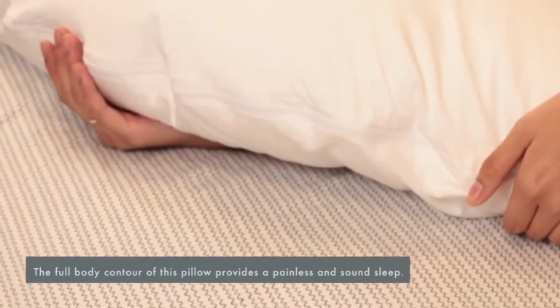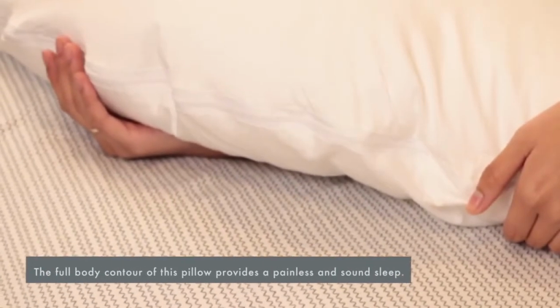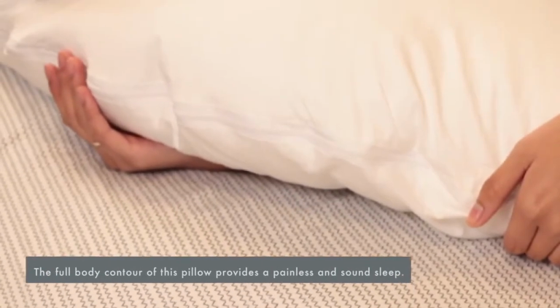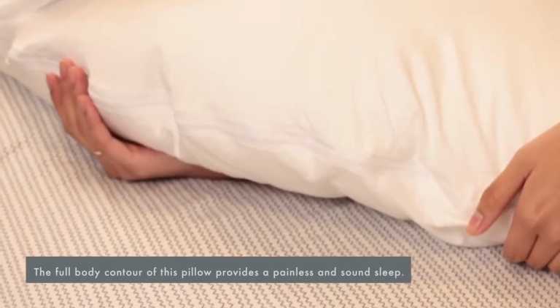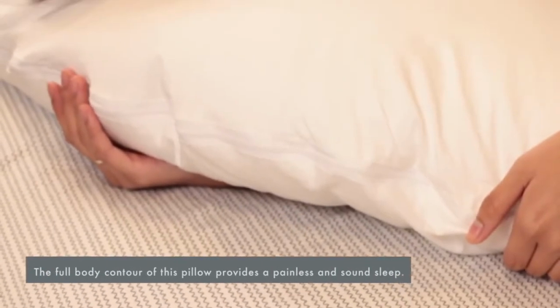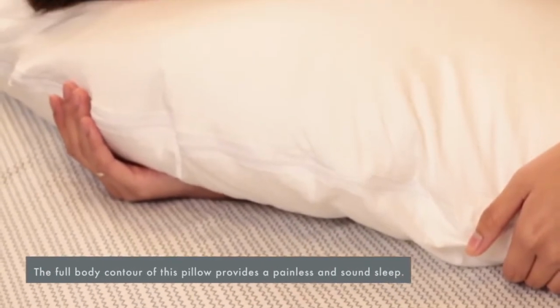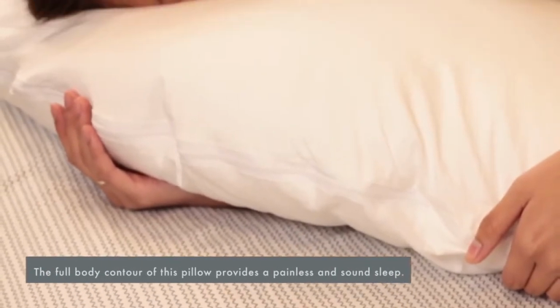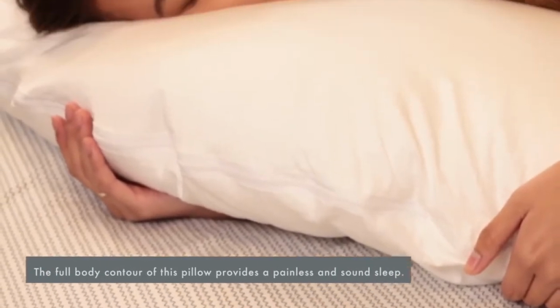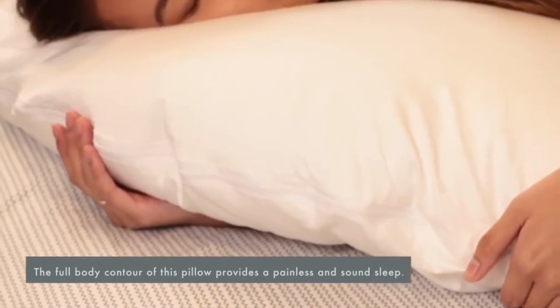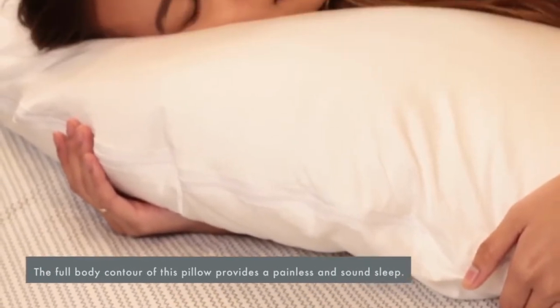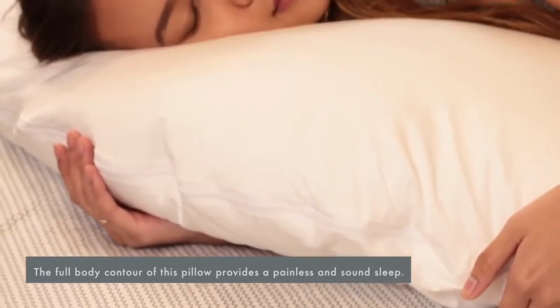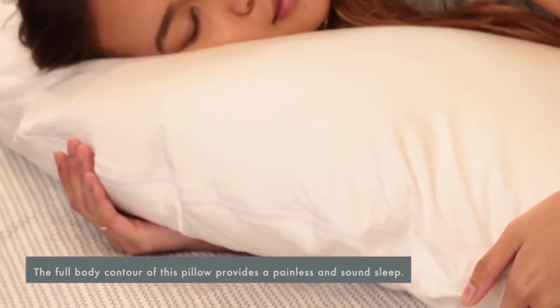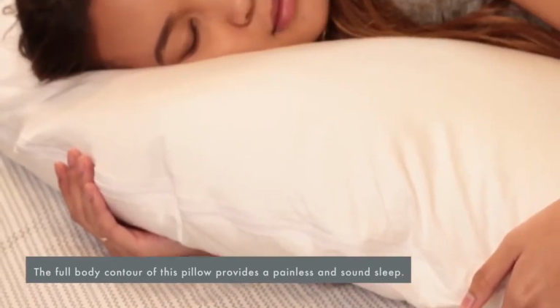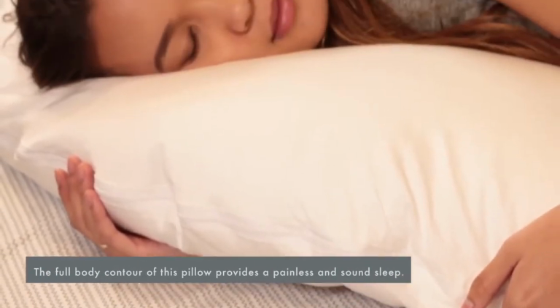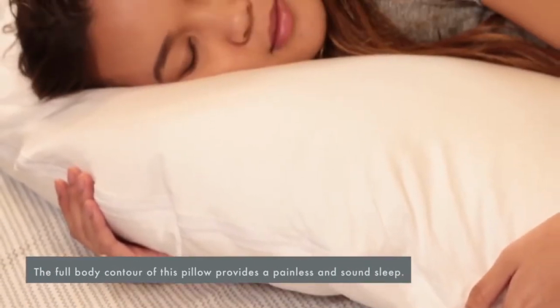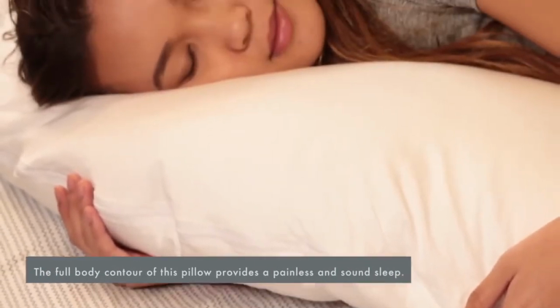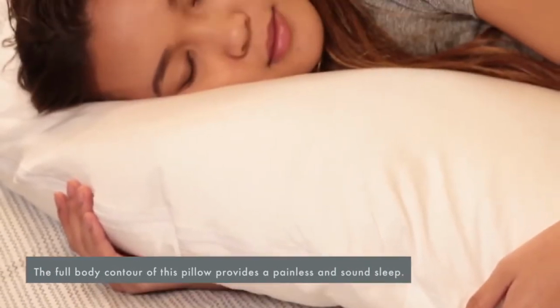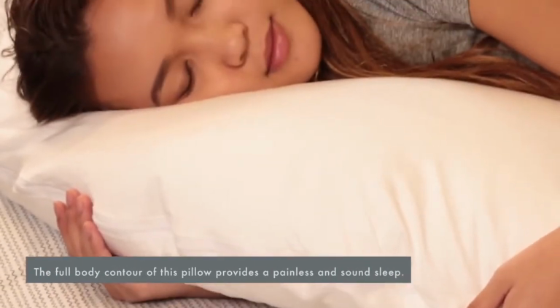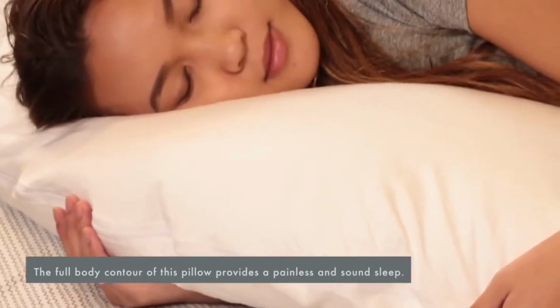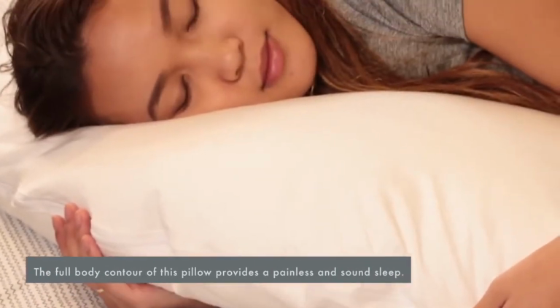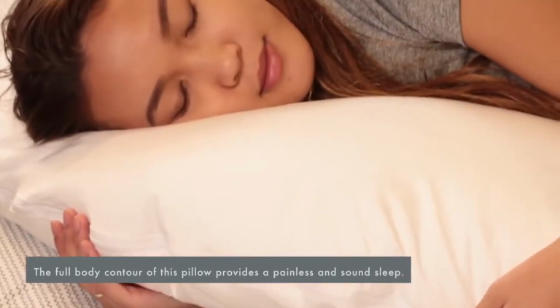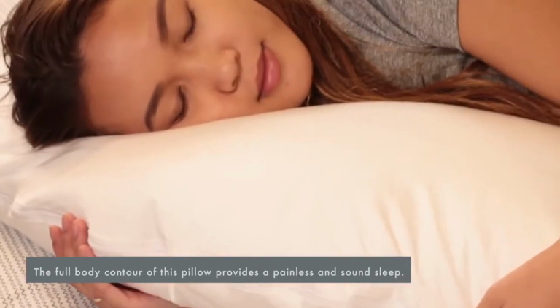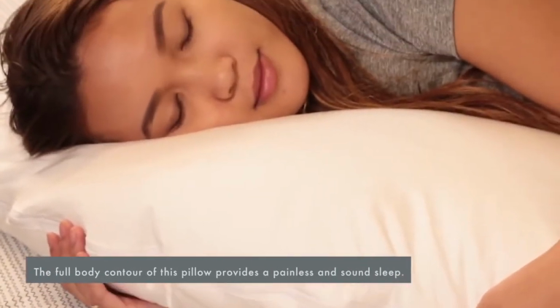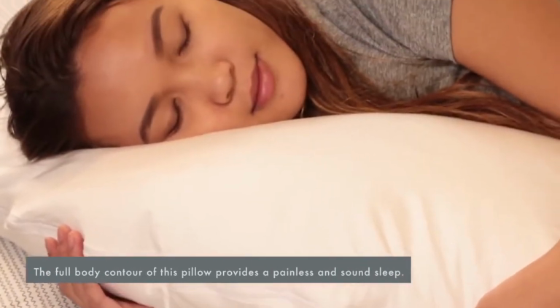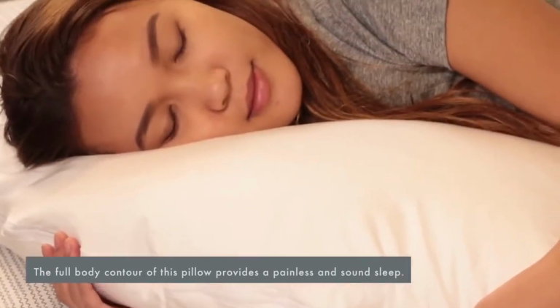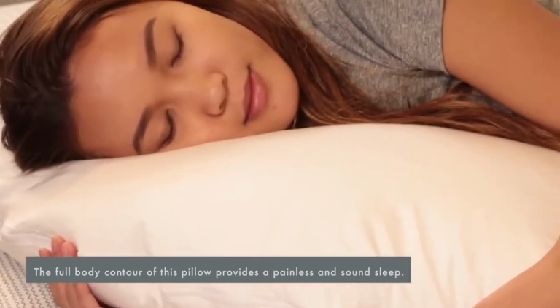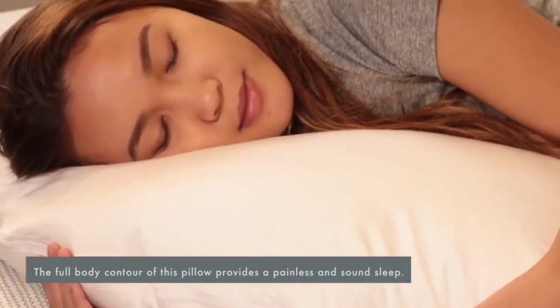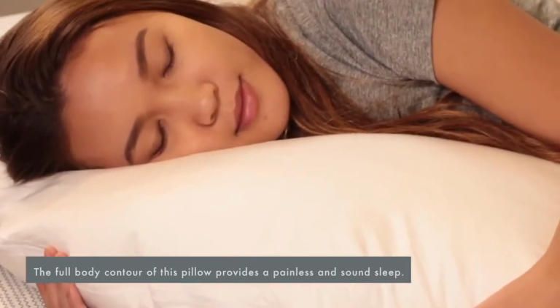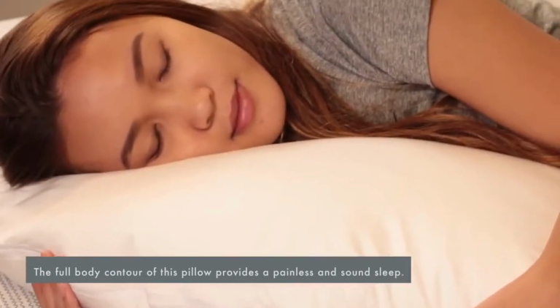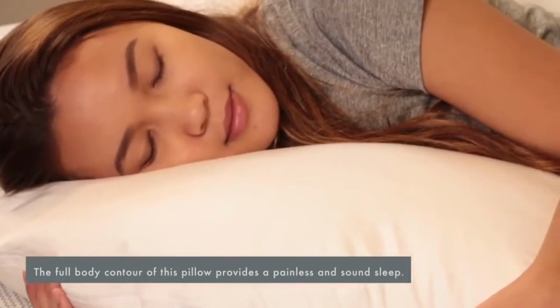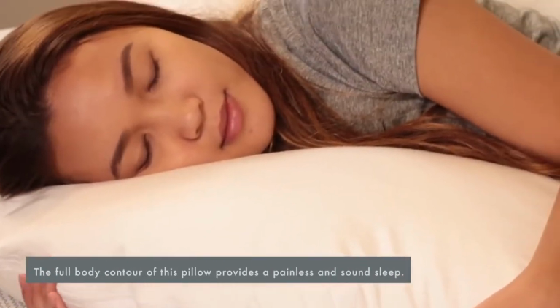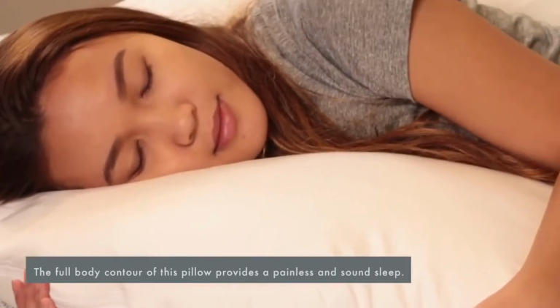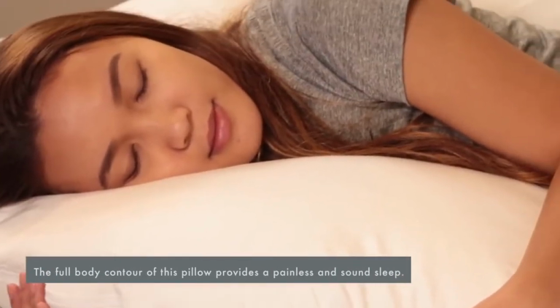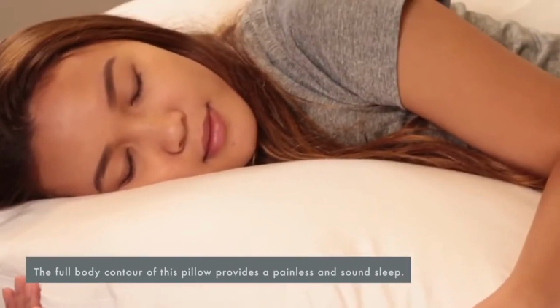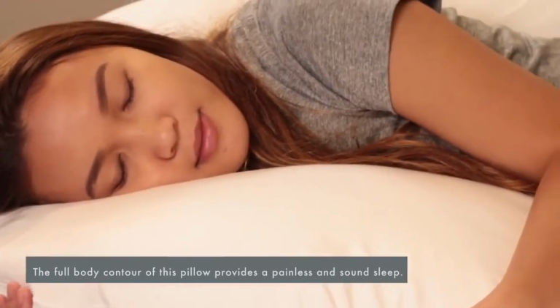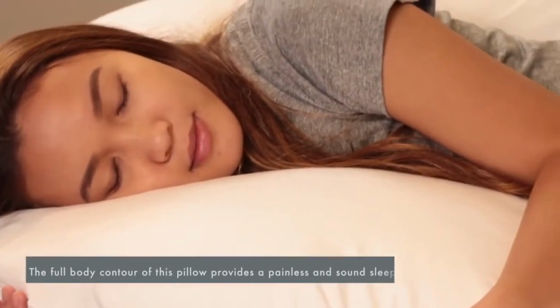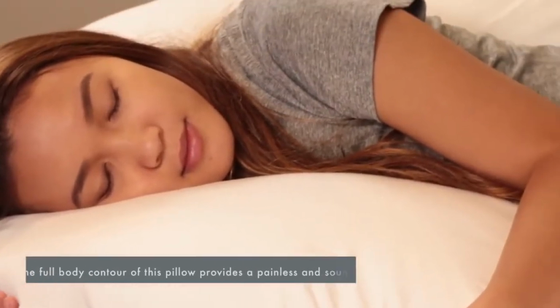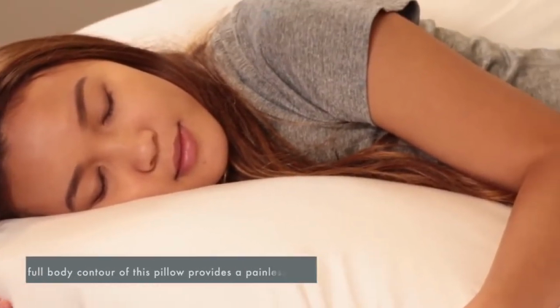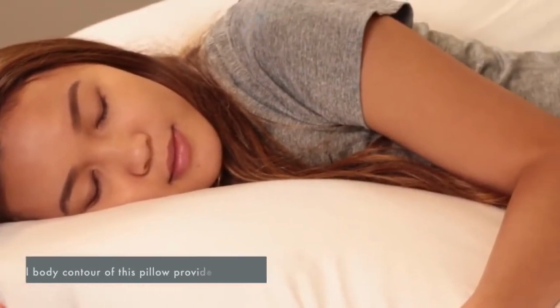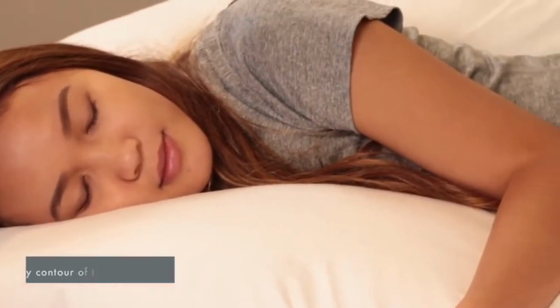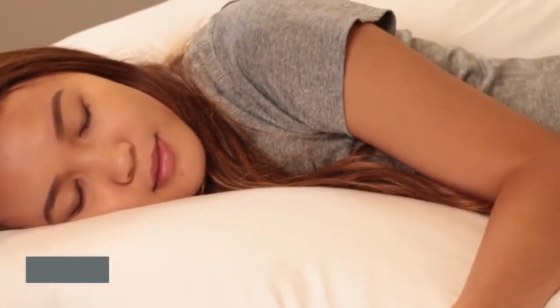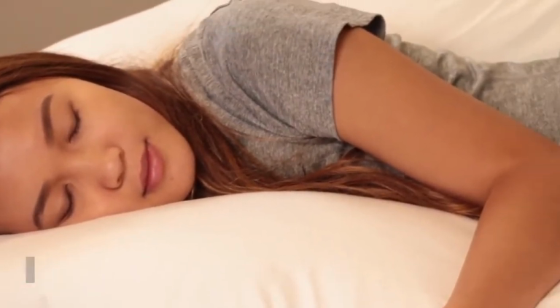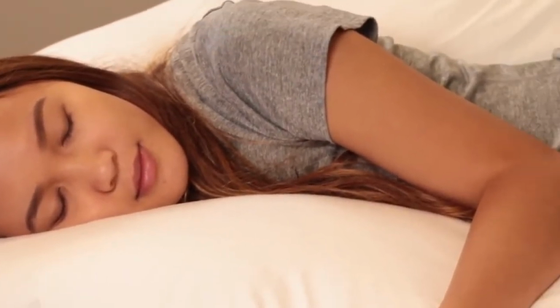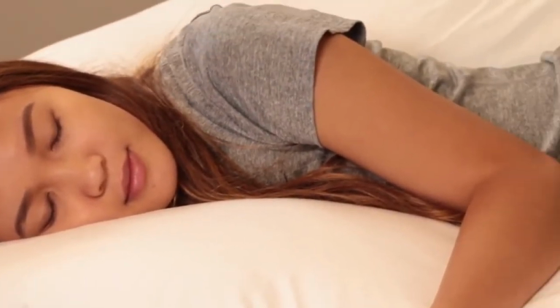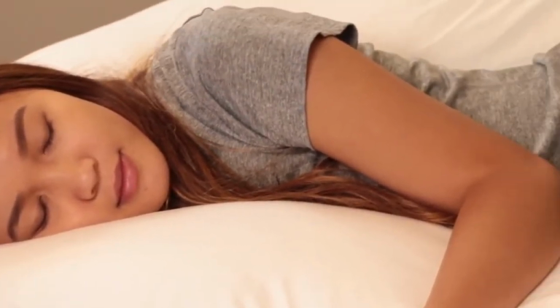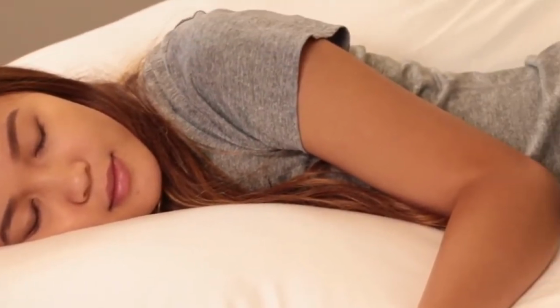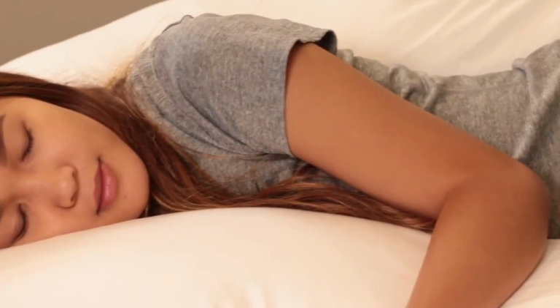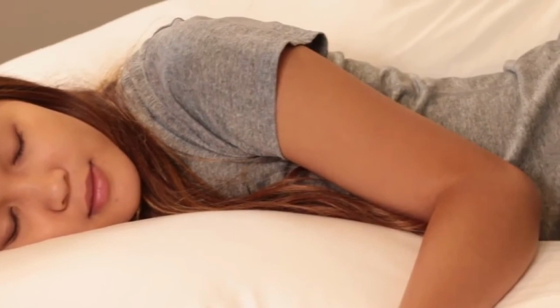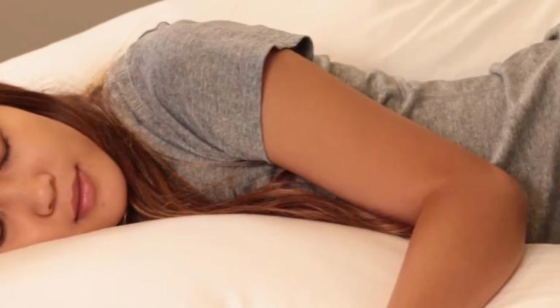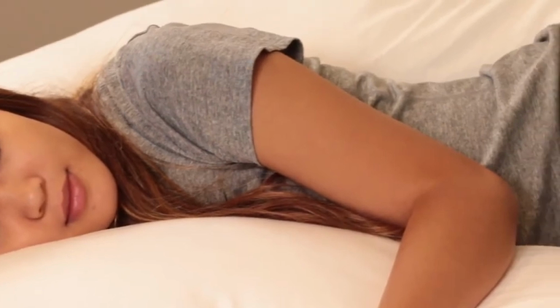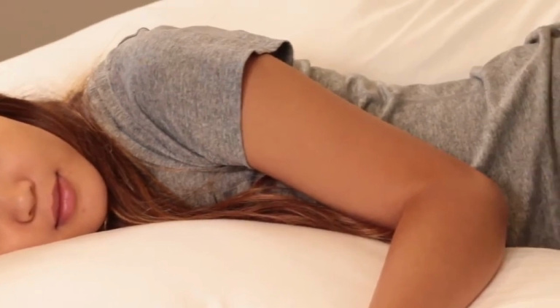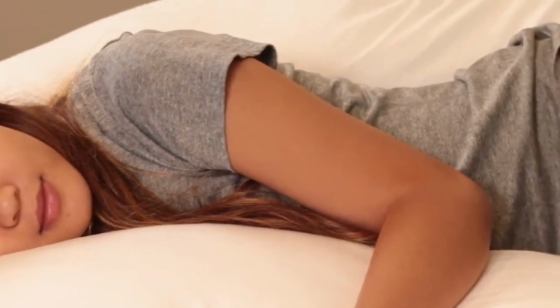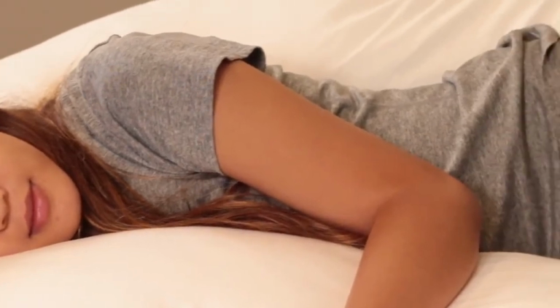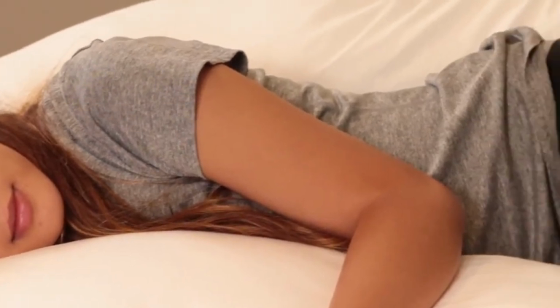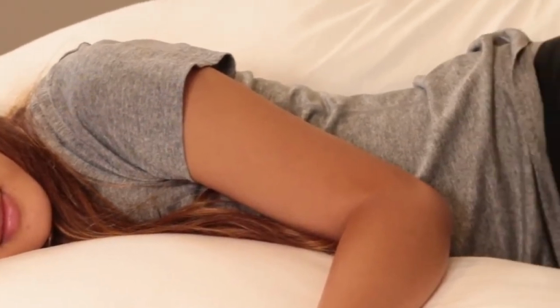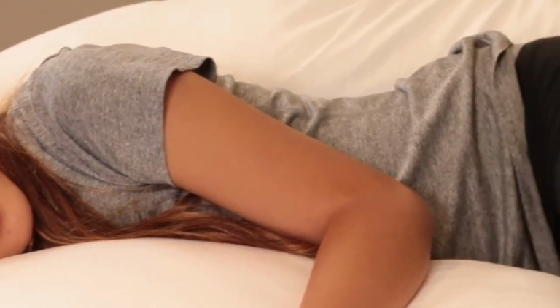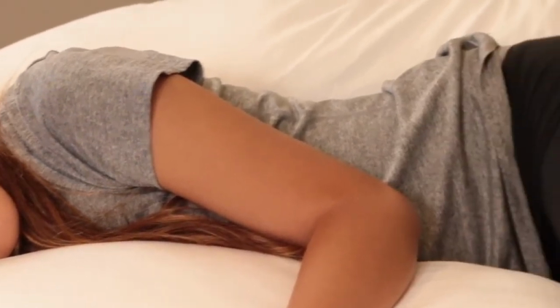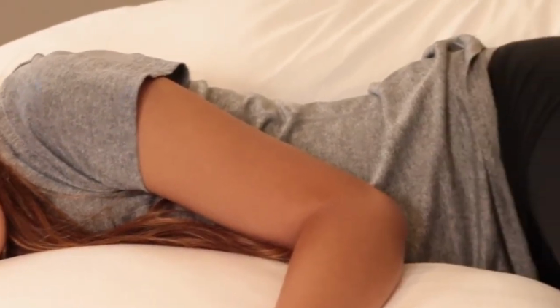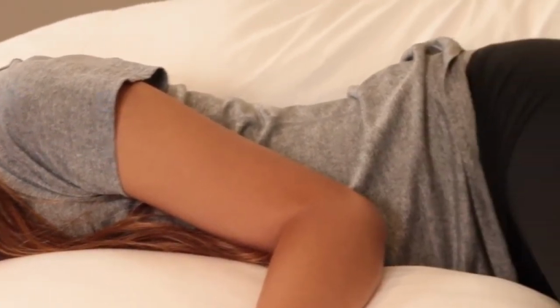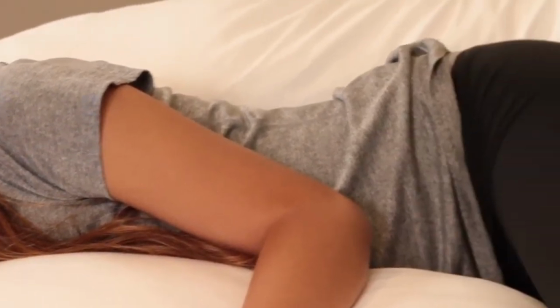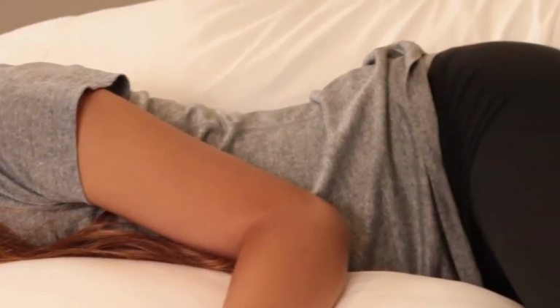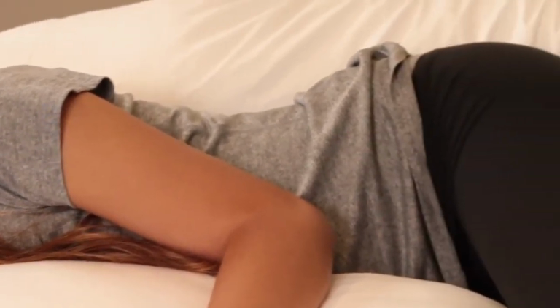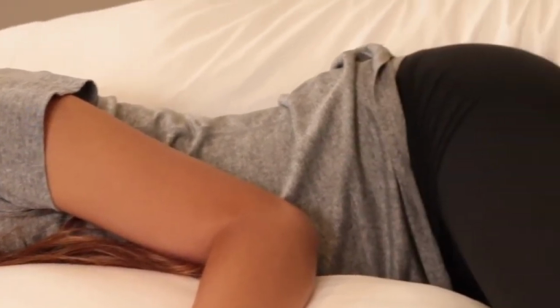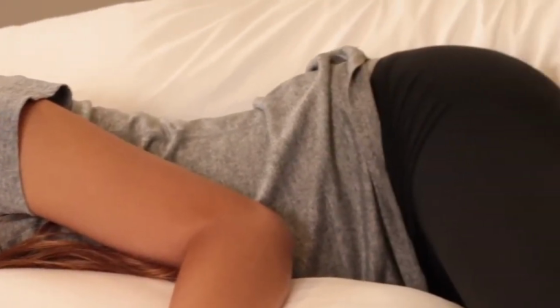The soft, premium cotton pillowcase is dust mite resistant and designed to keep you cool and comfortable.